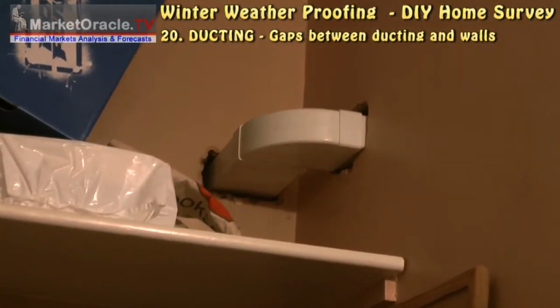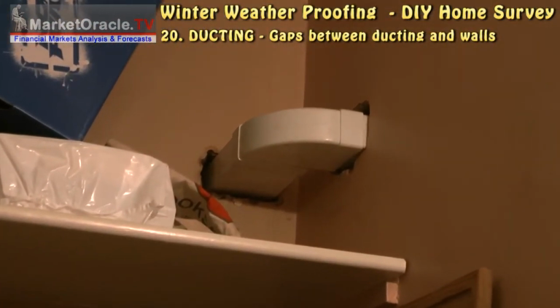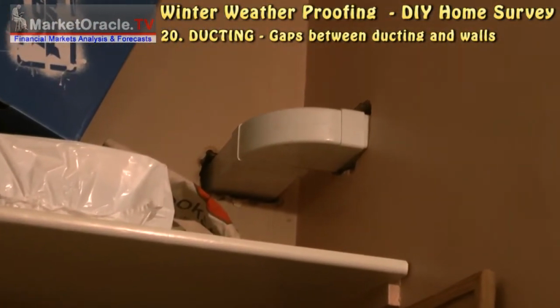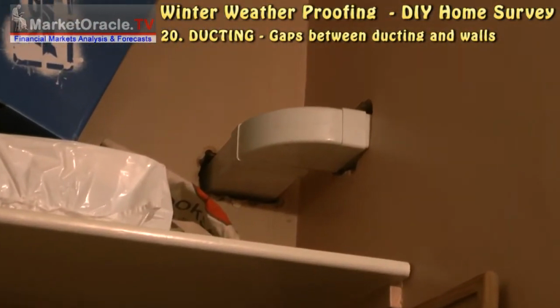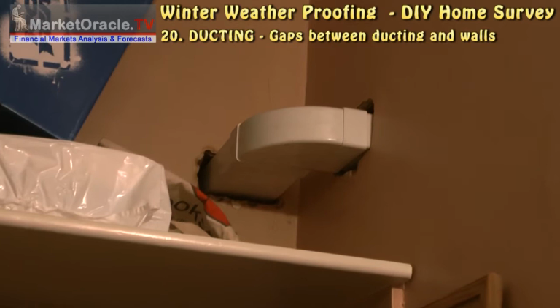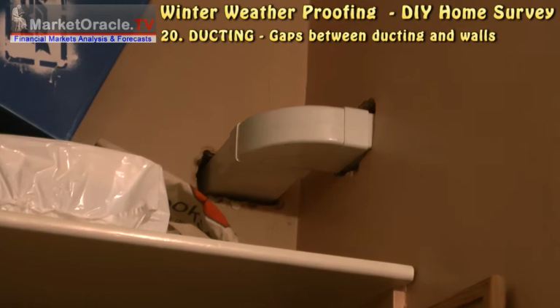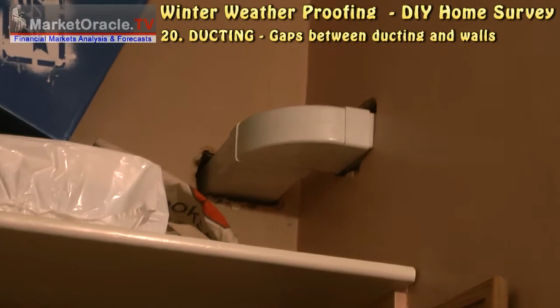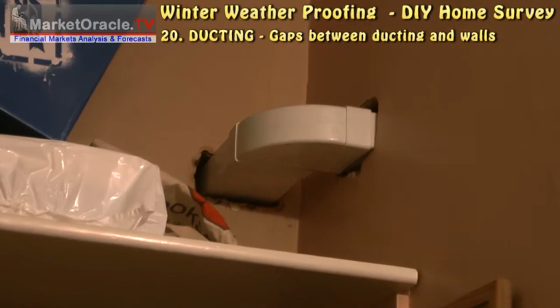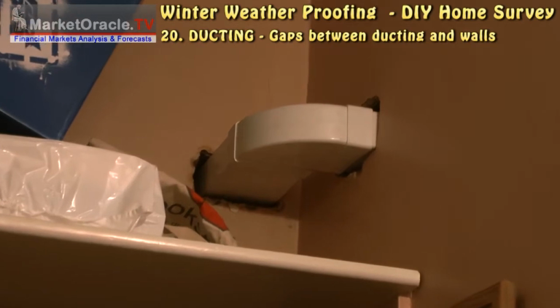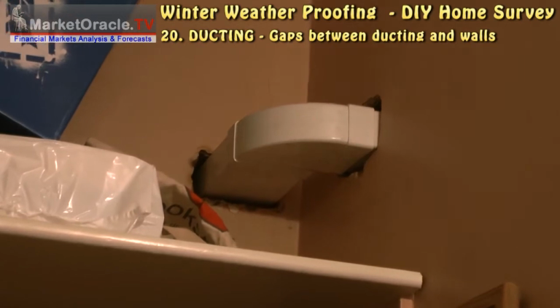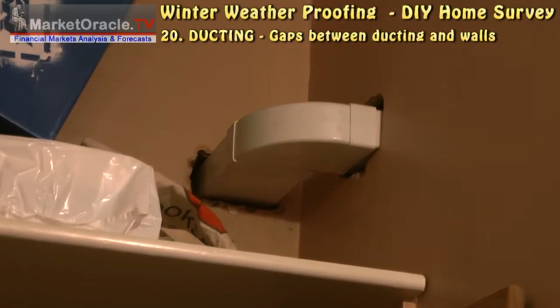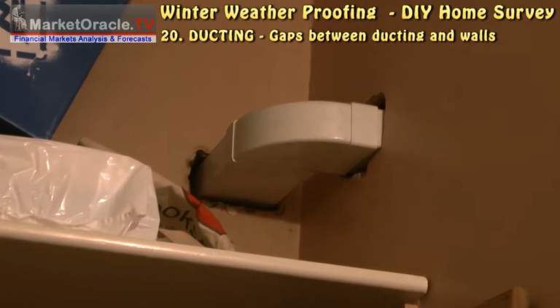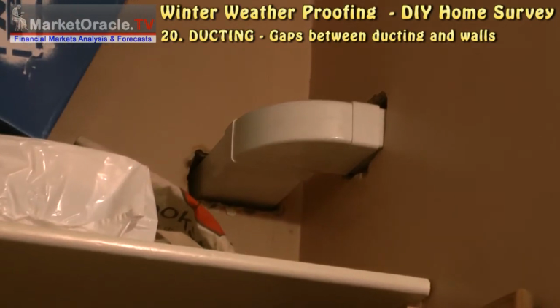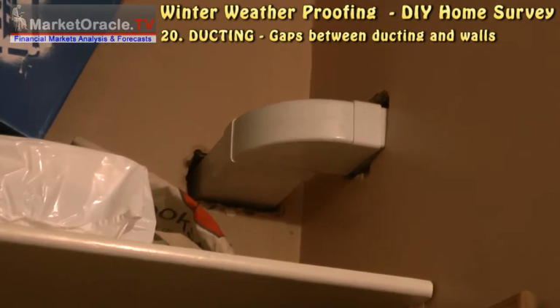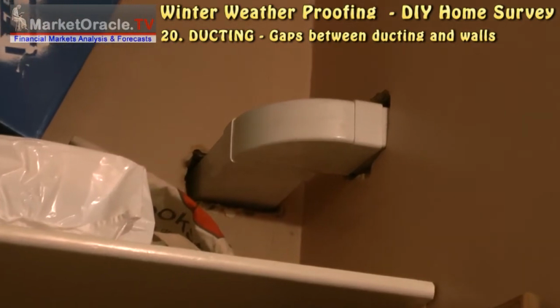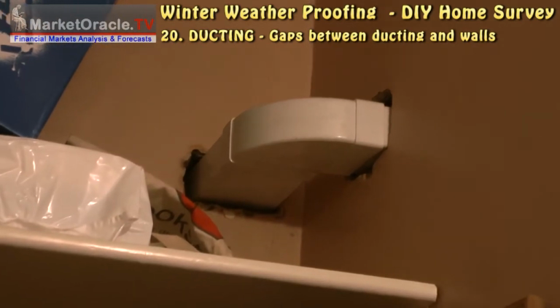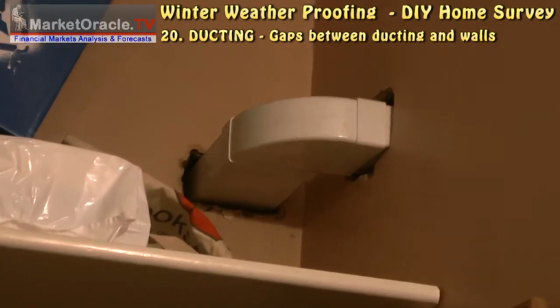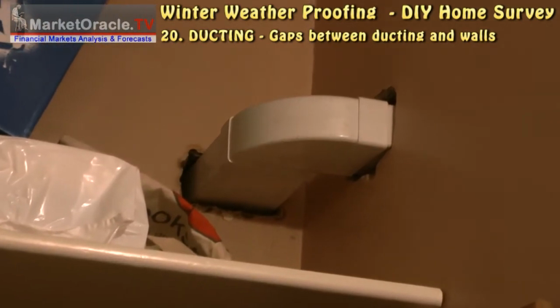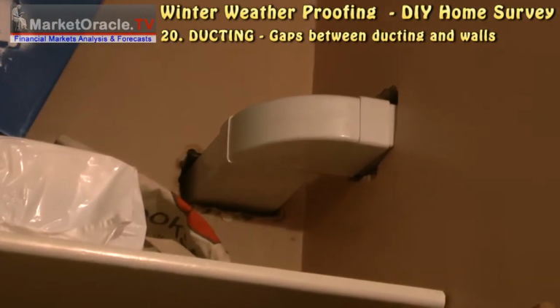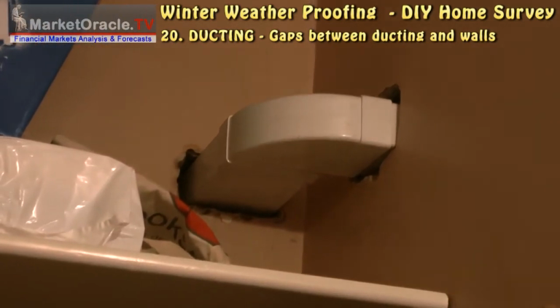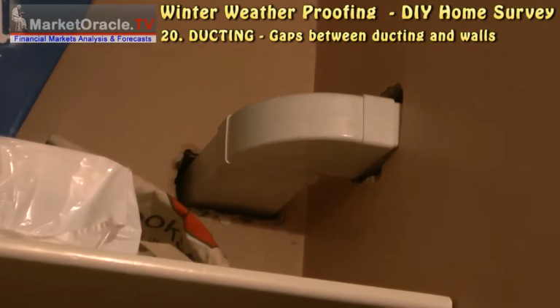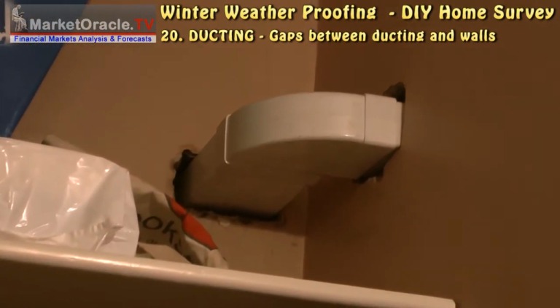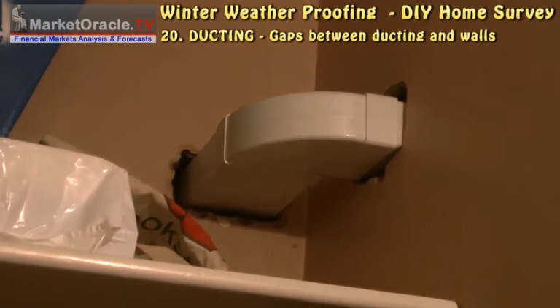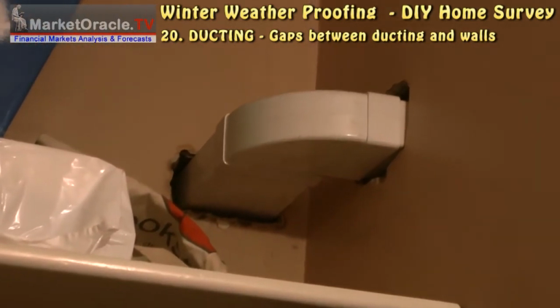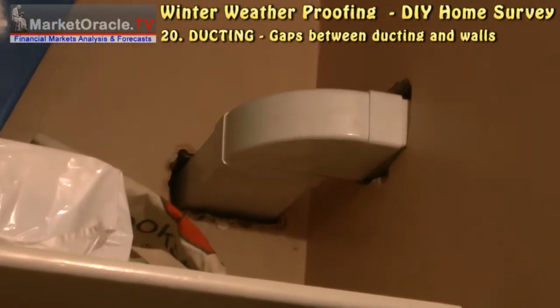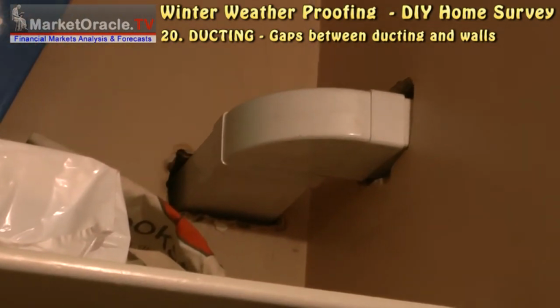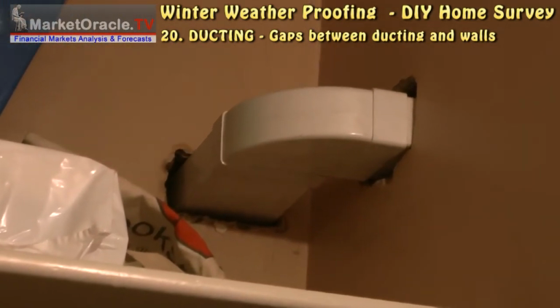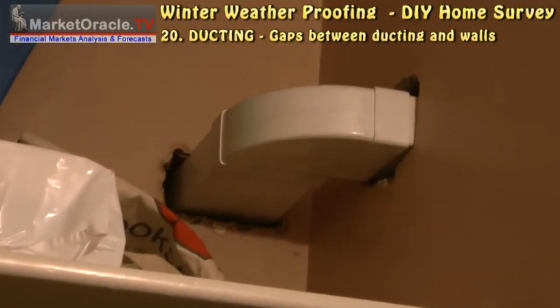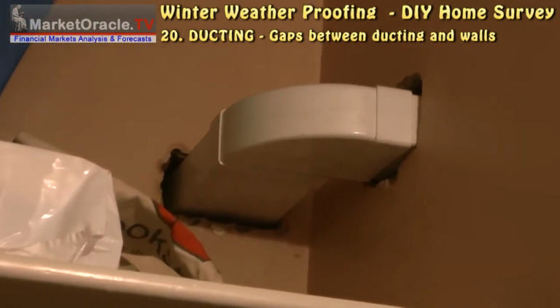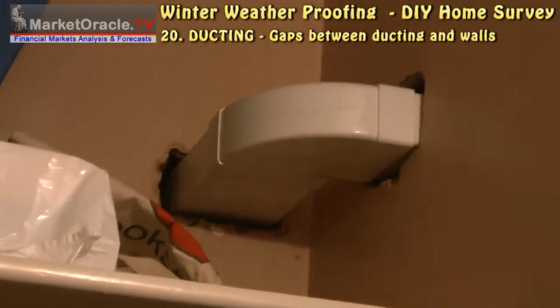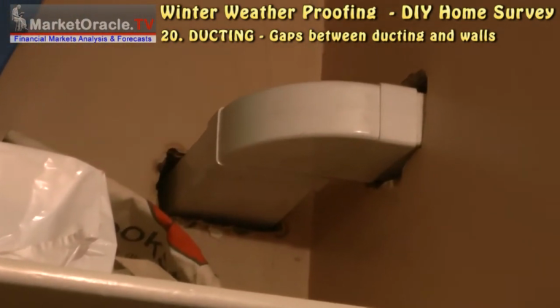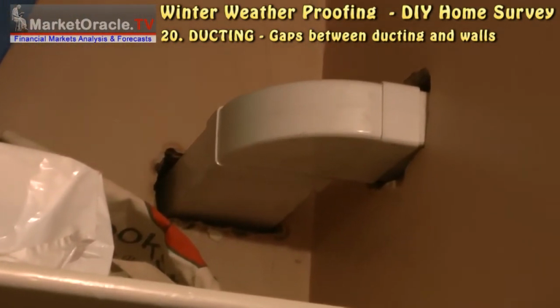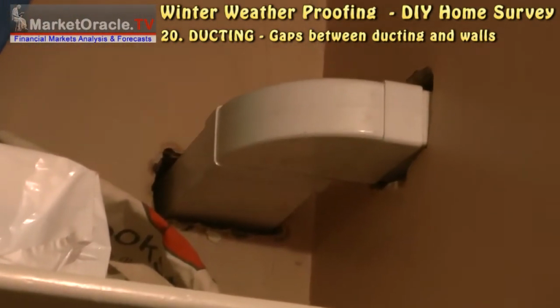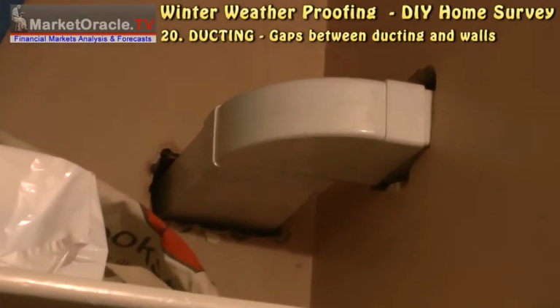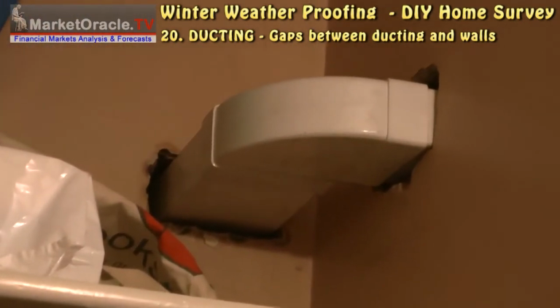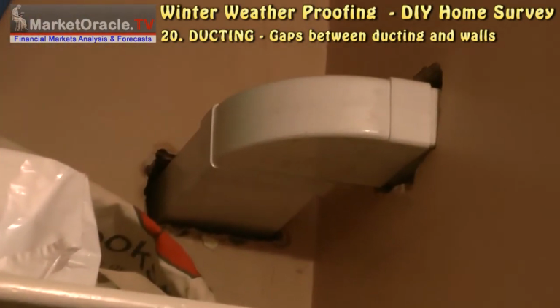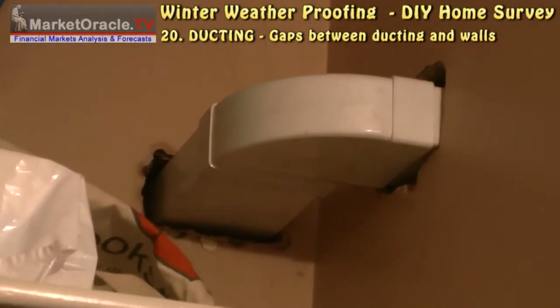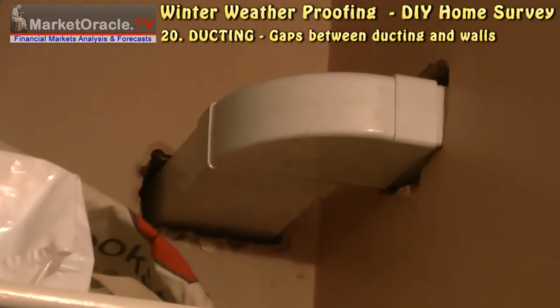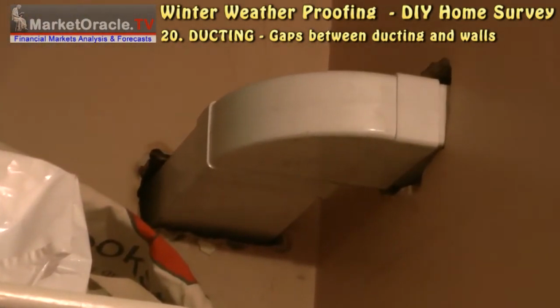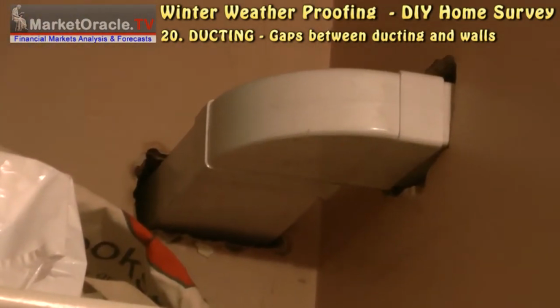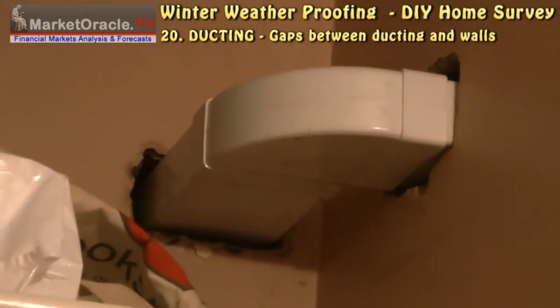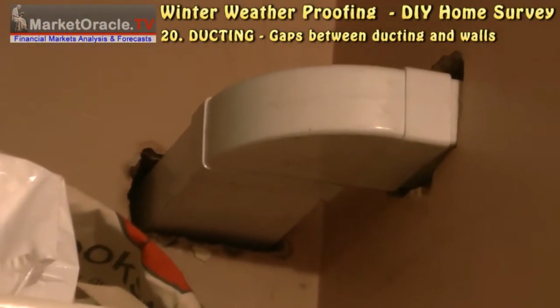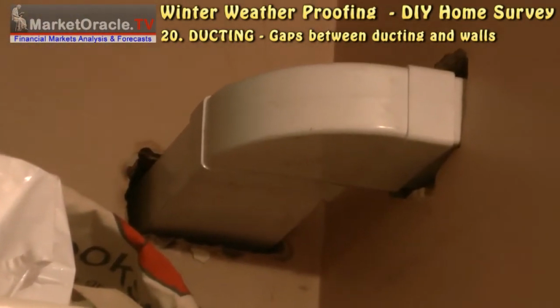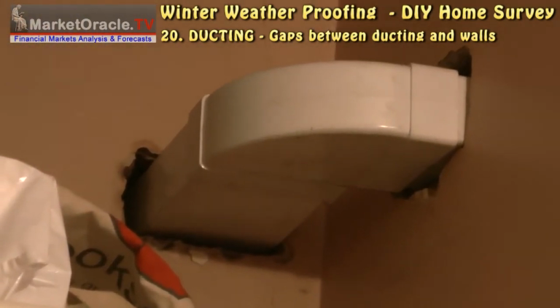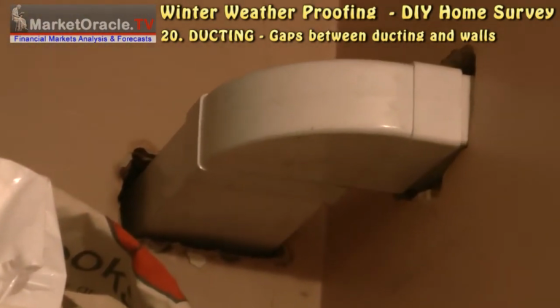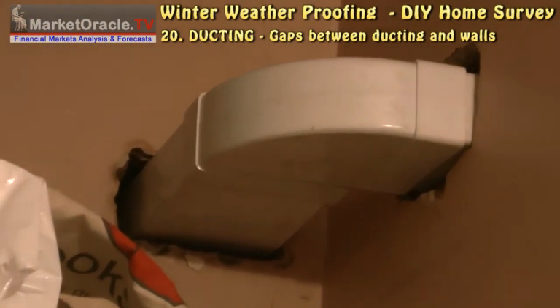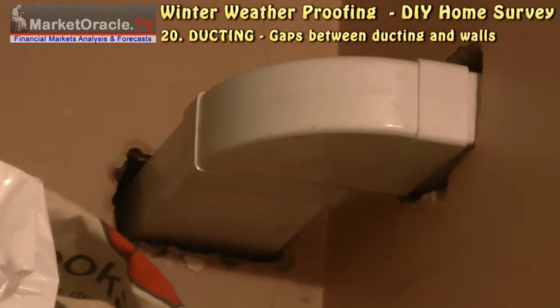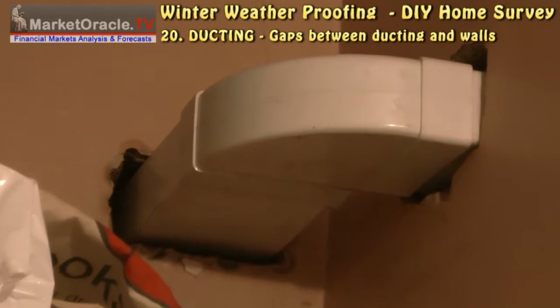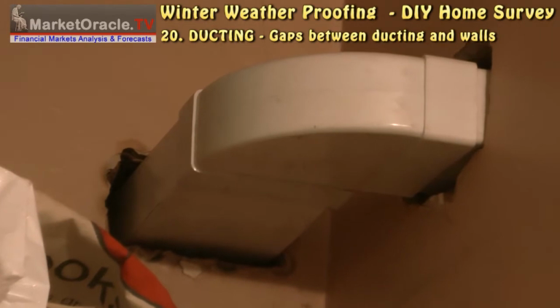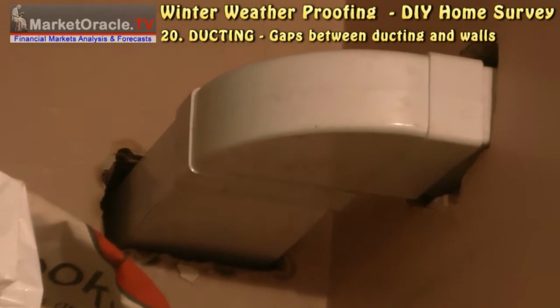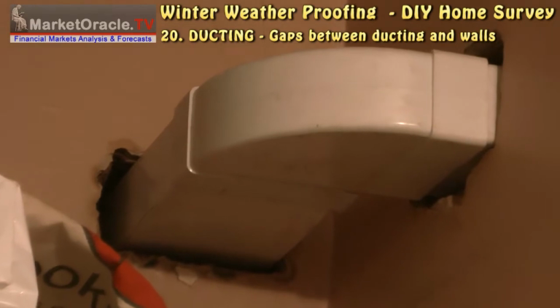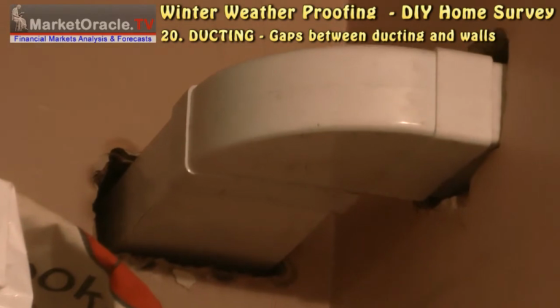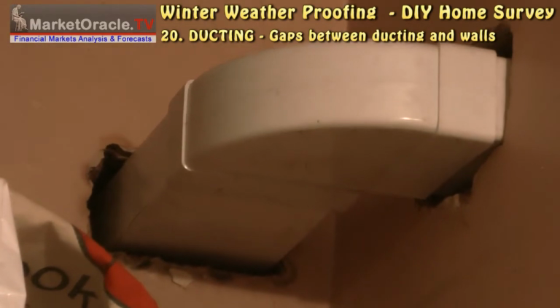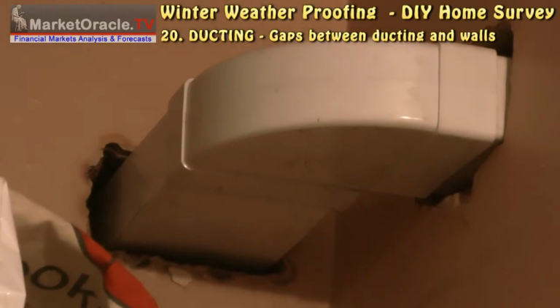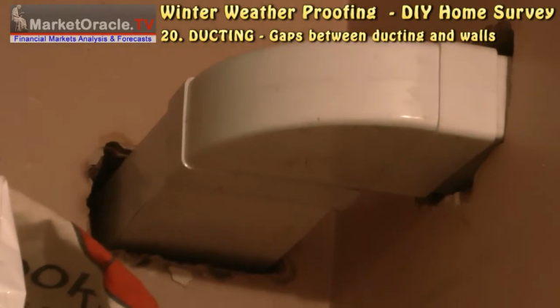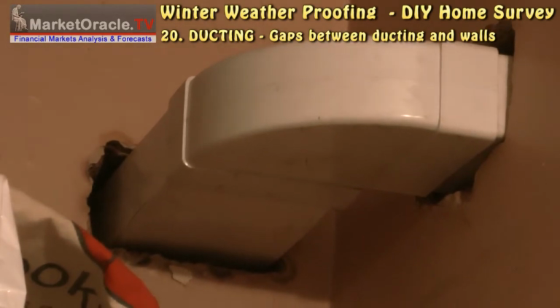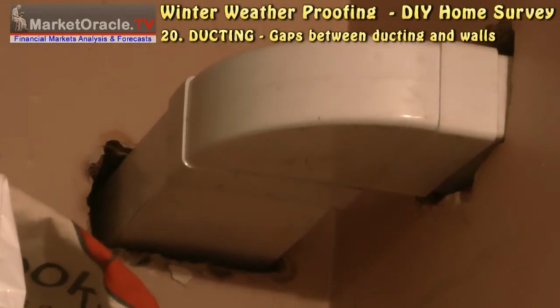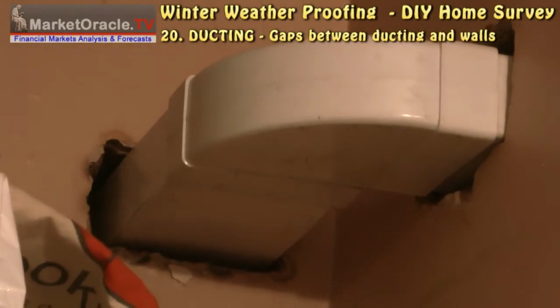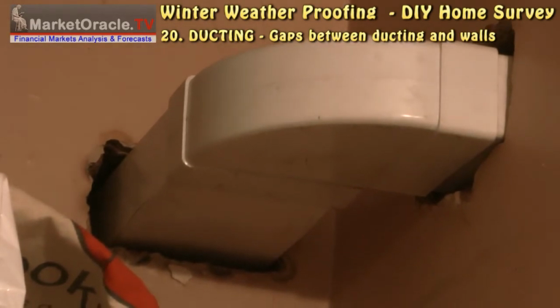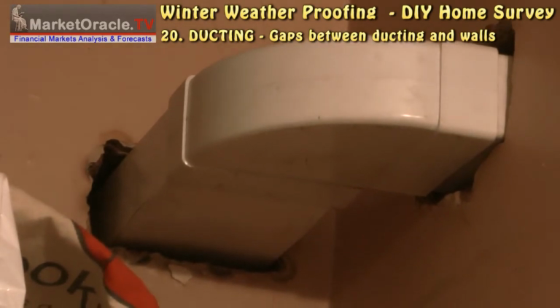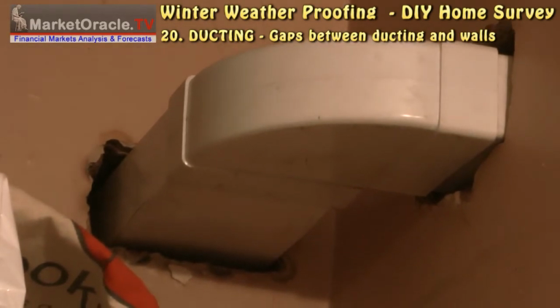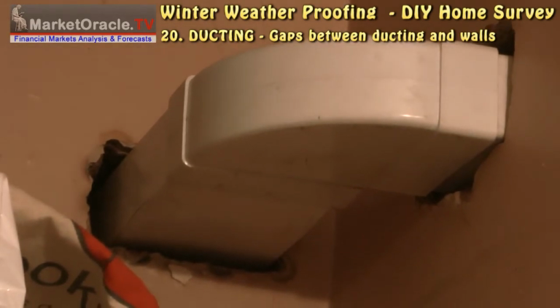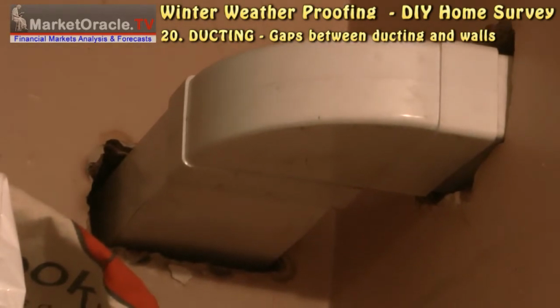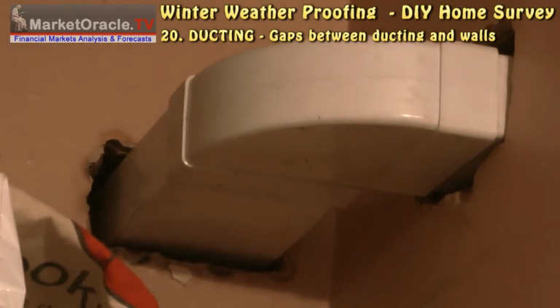Identify any gaps between walls and ducting. These can easily be sealed with expanding foam canisters.